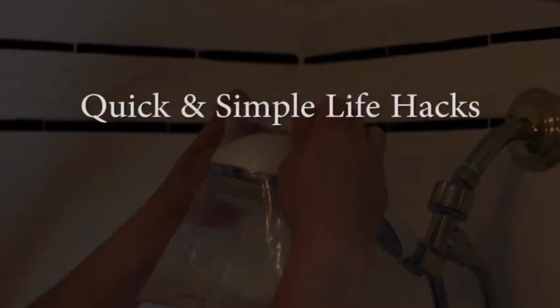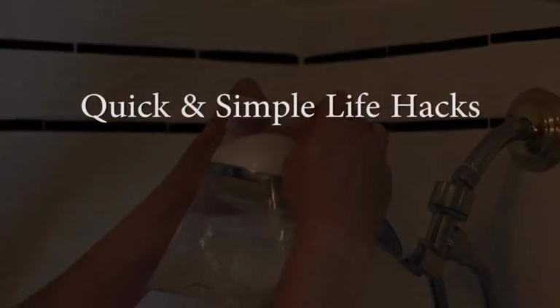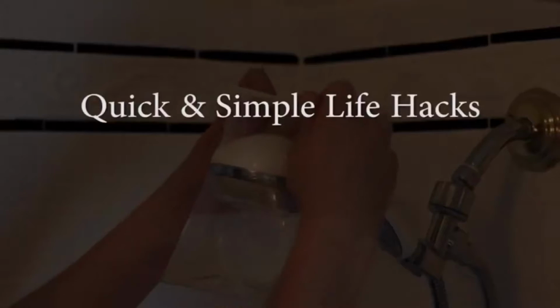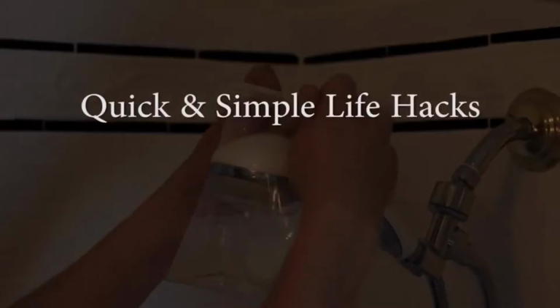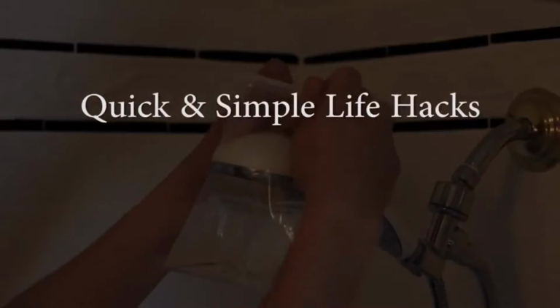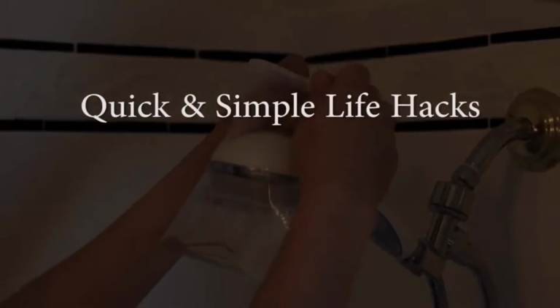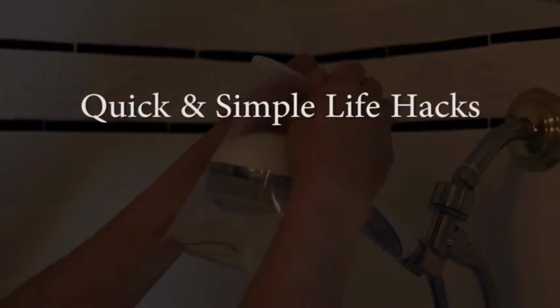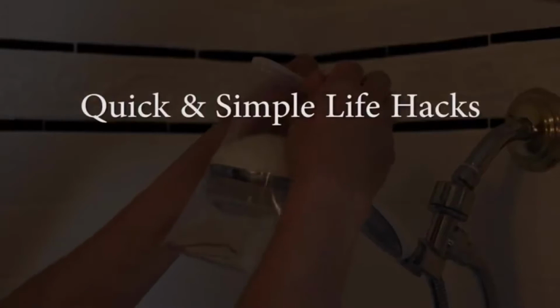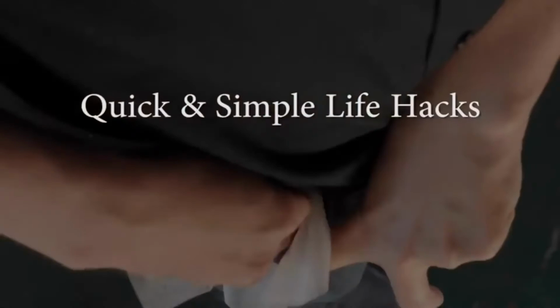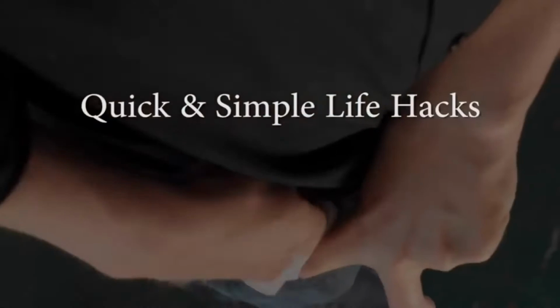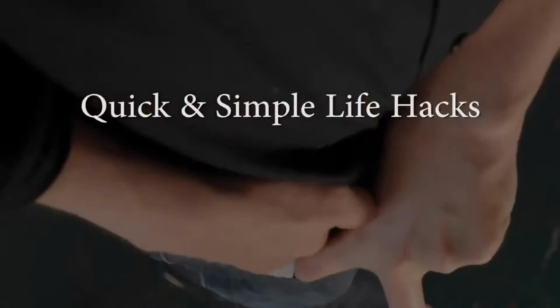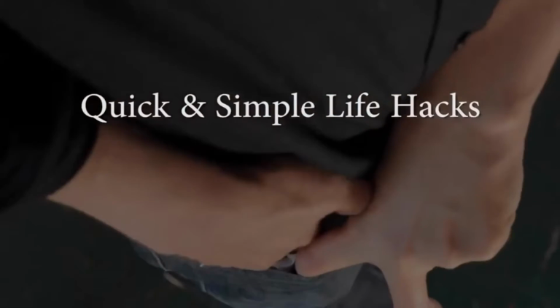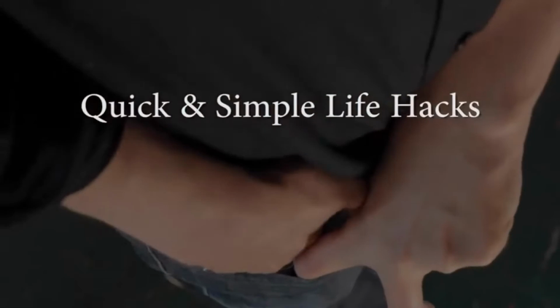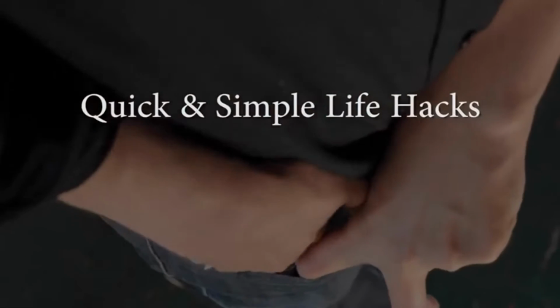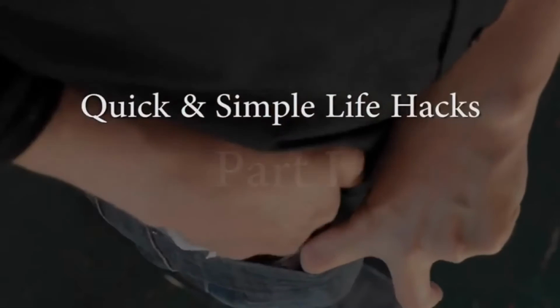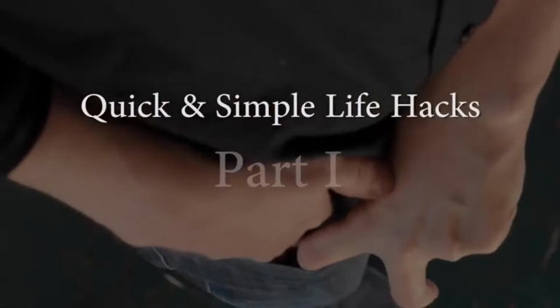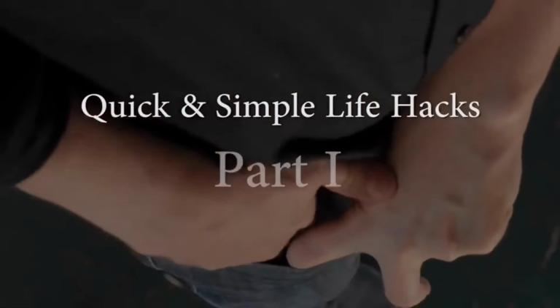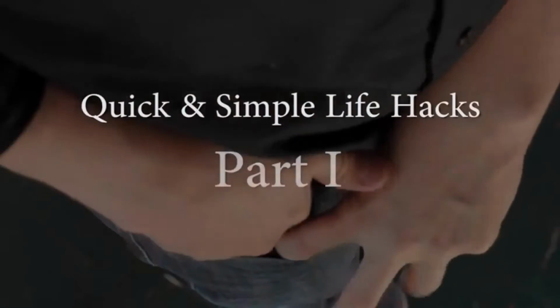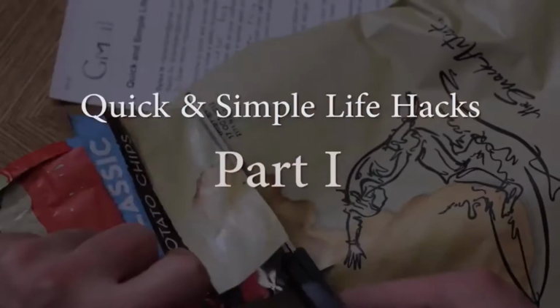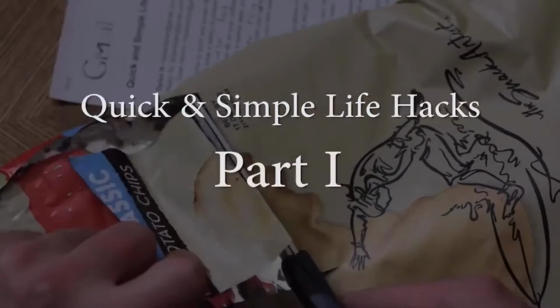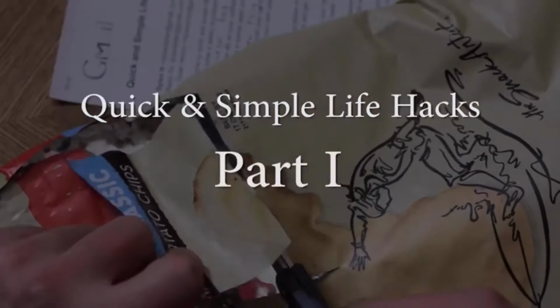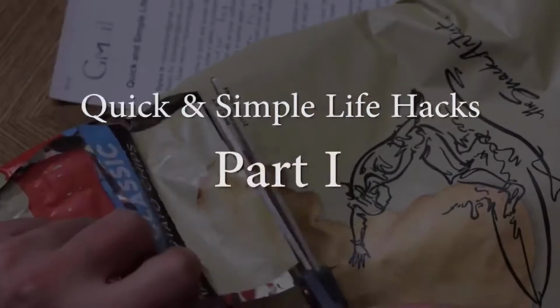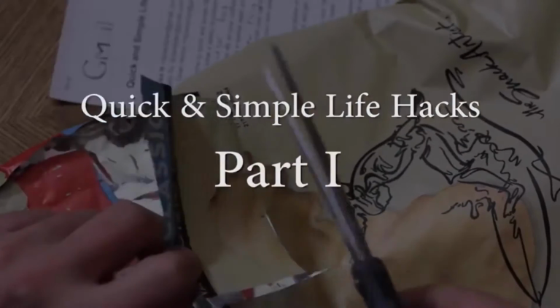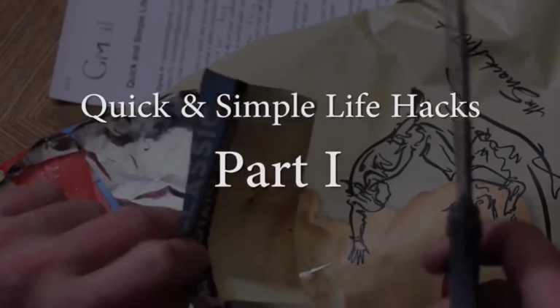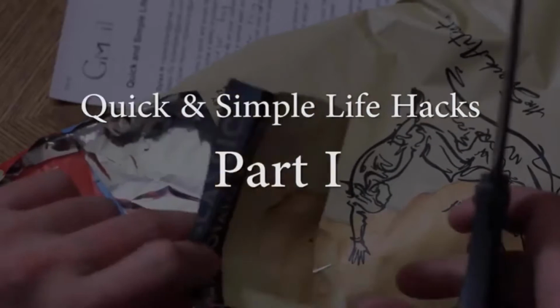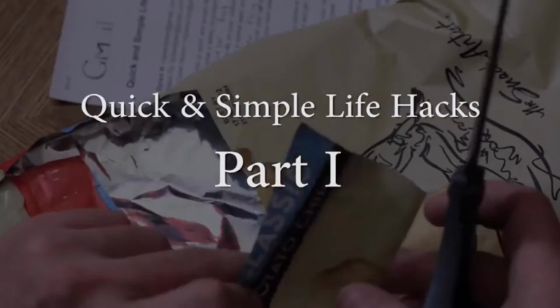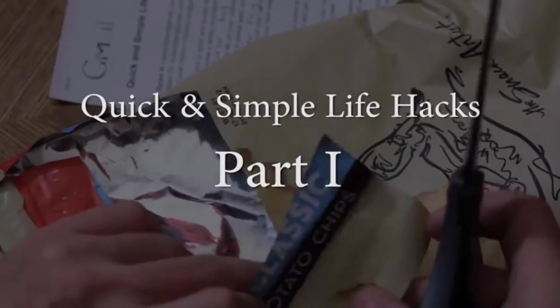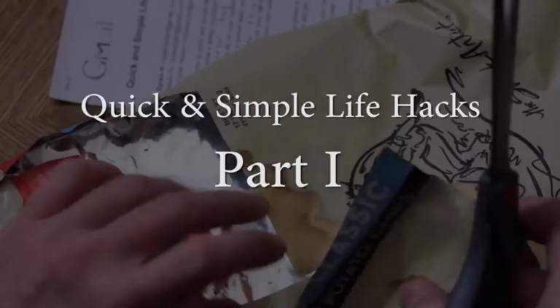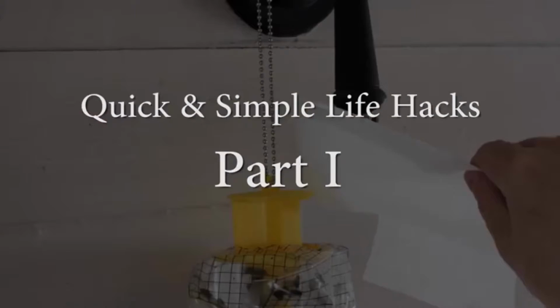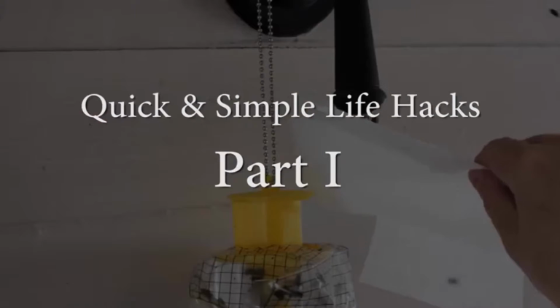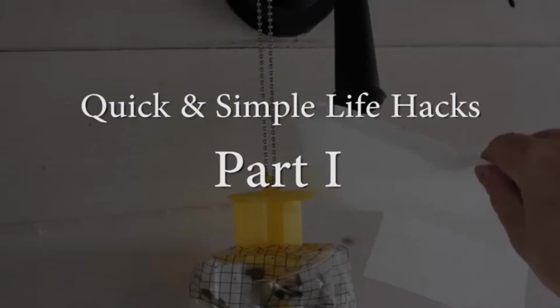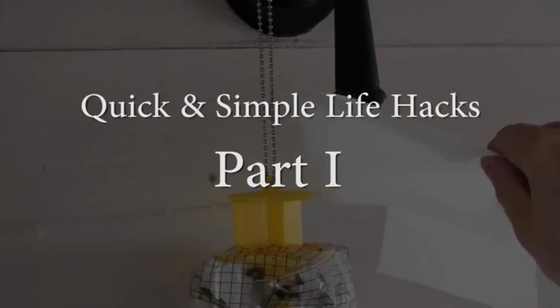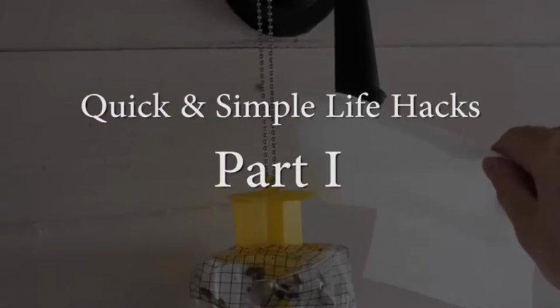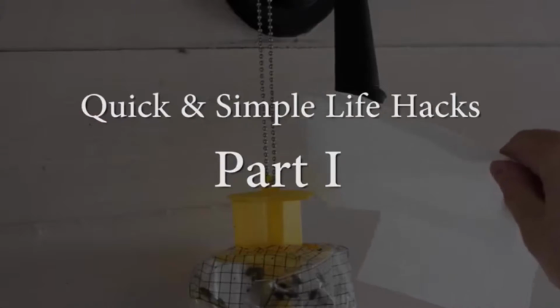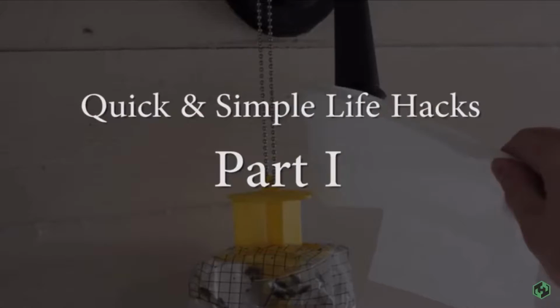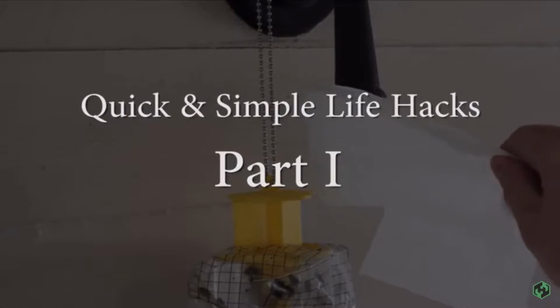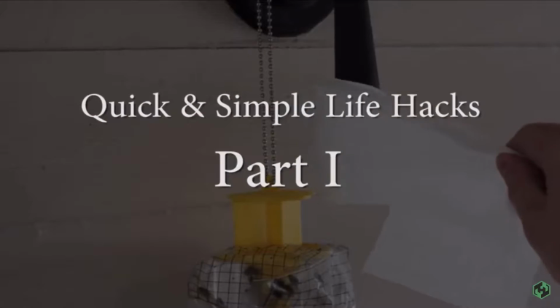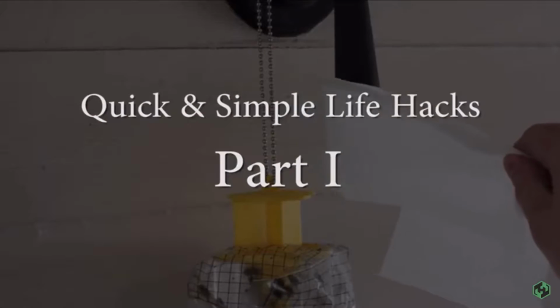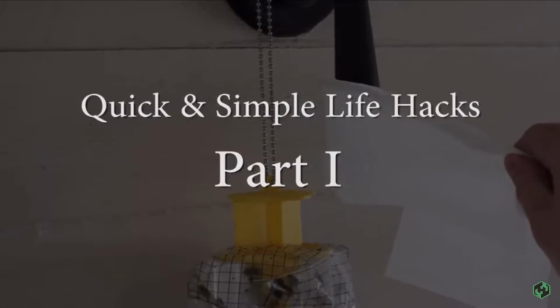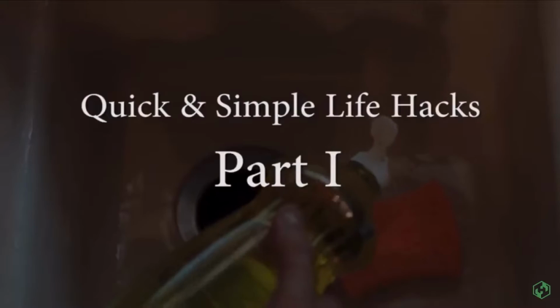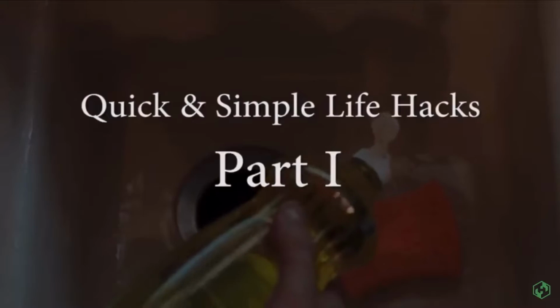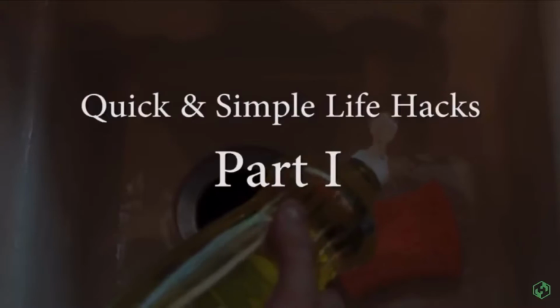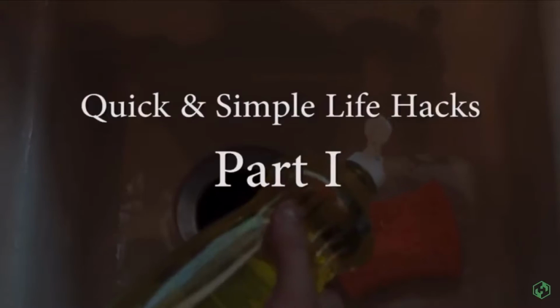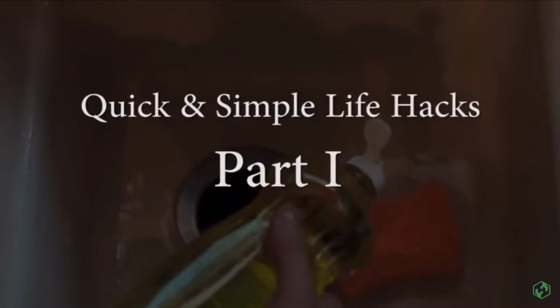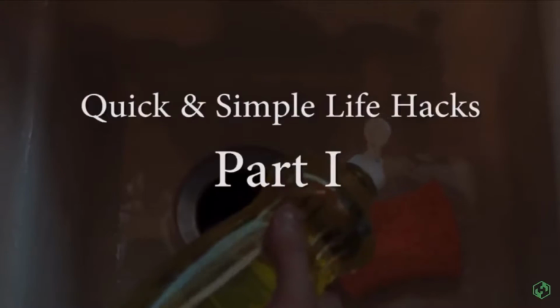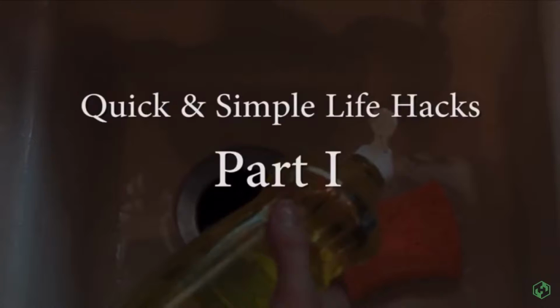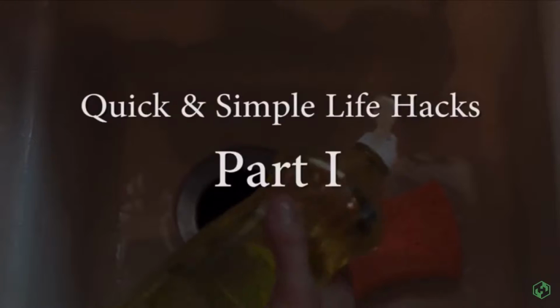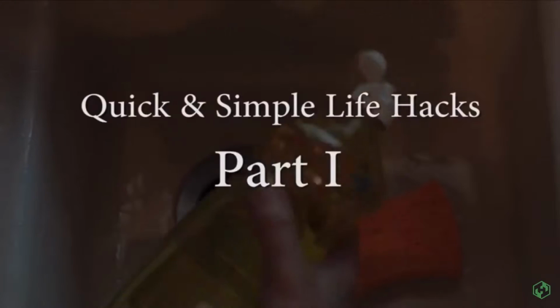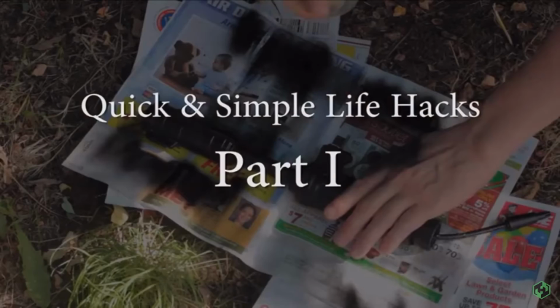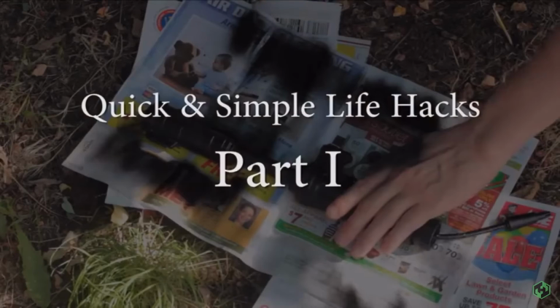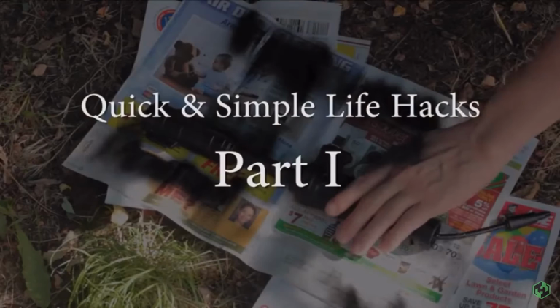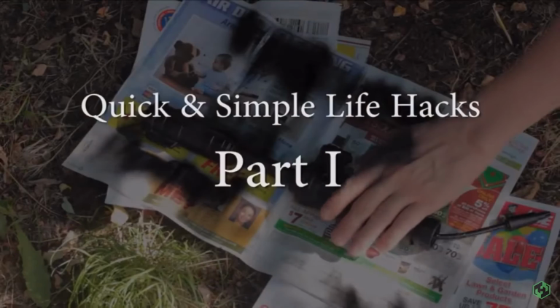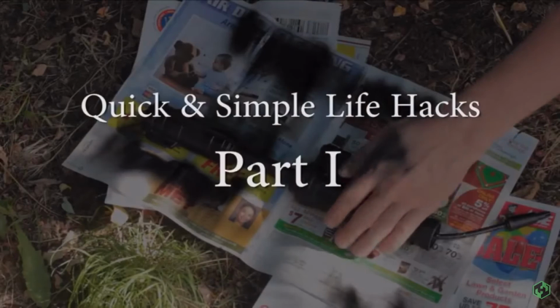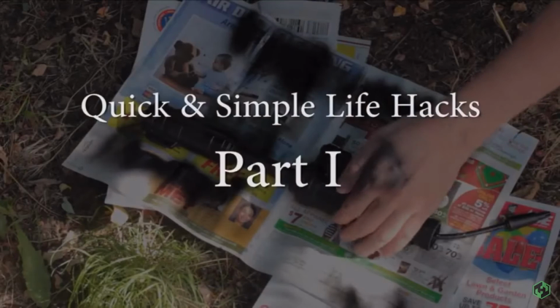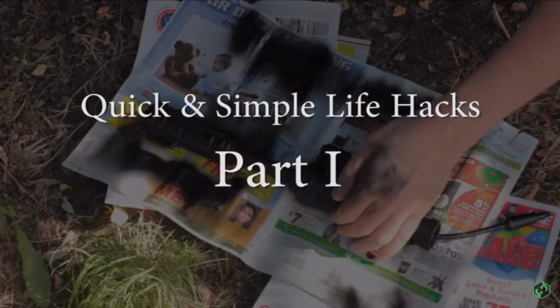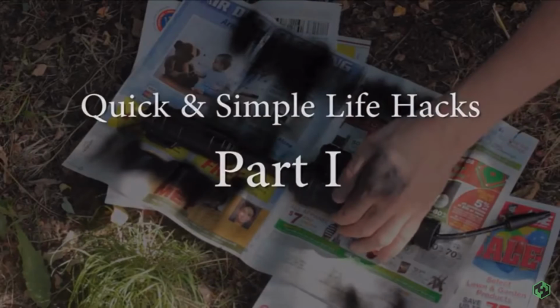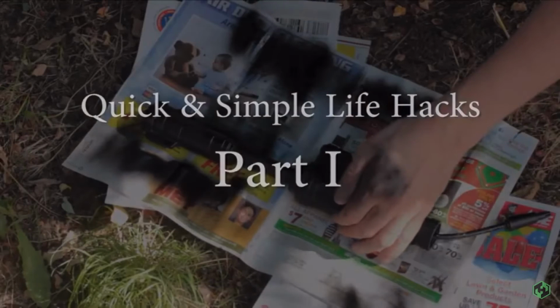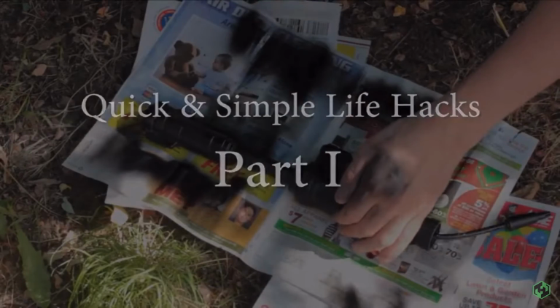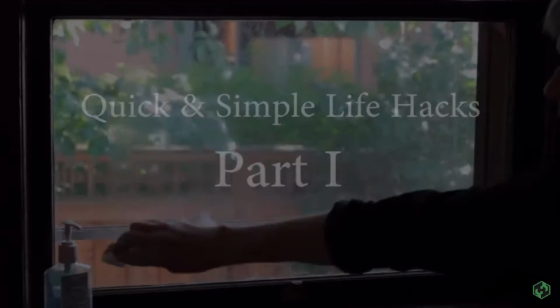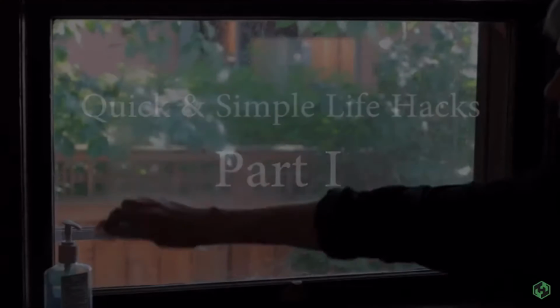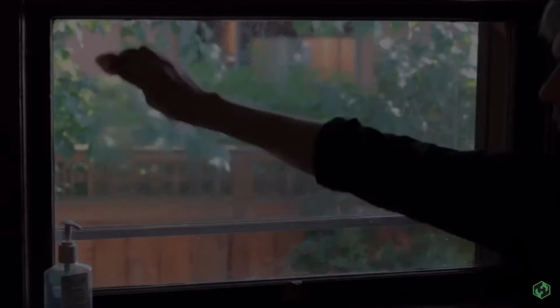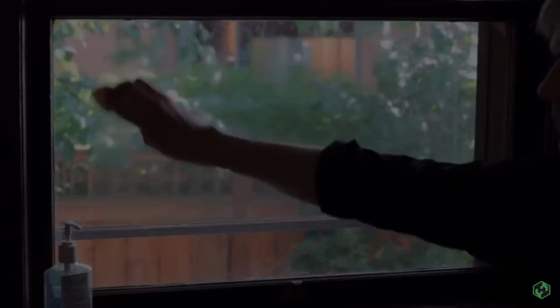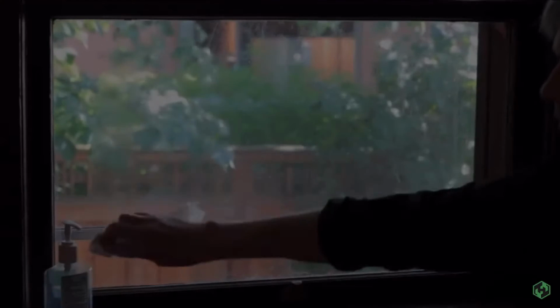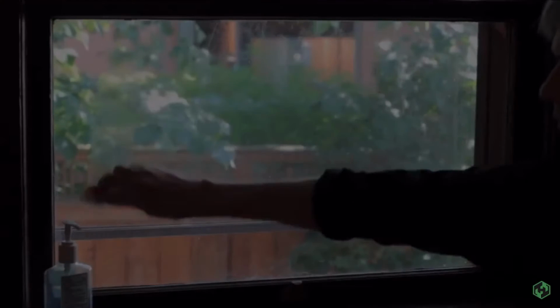Life Hacks Part 1. We're going to show you 10 simple and awesome tricks you can put in your brain to solve a variety of problems later. Let's dive right into it.